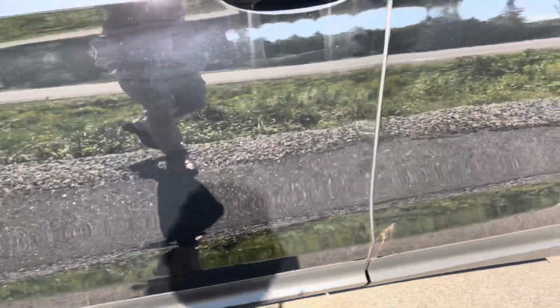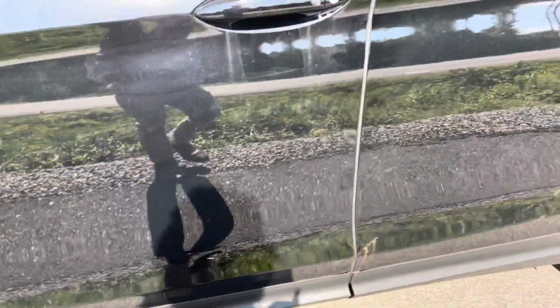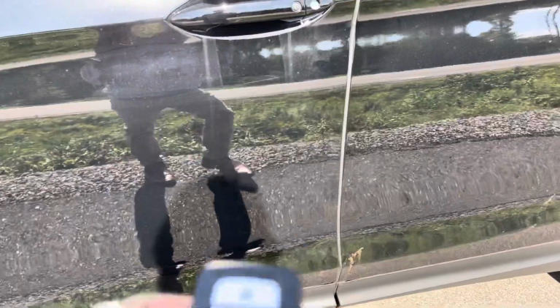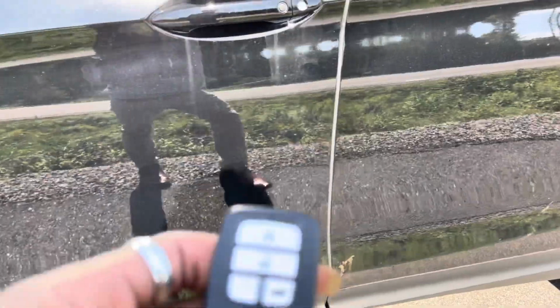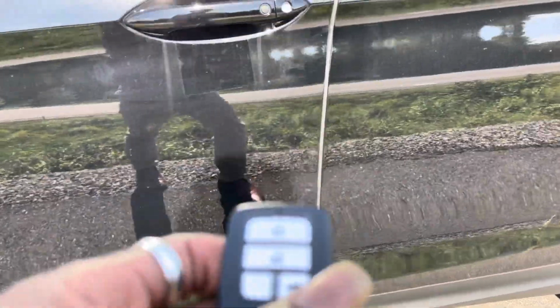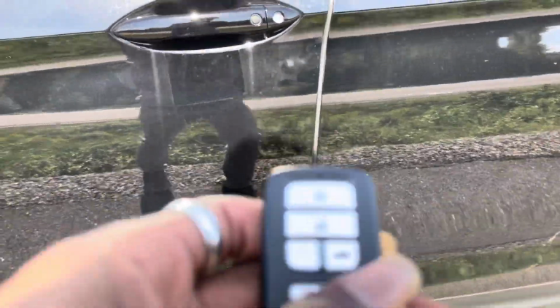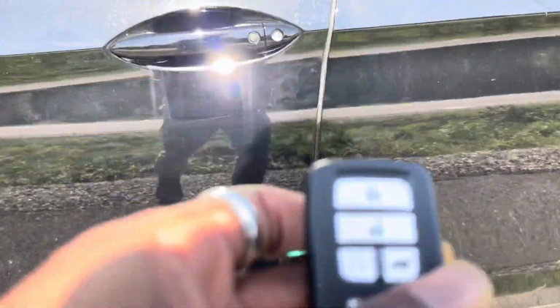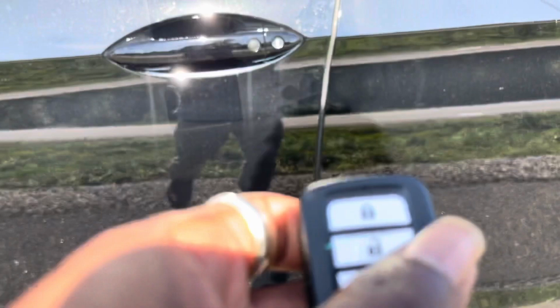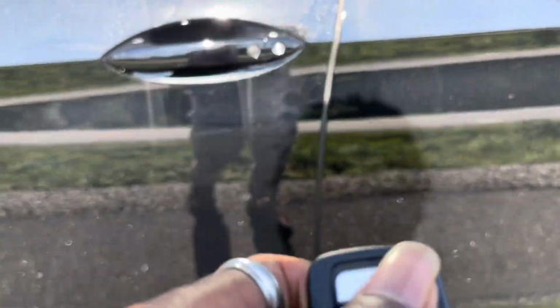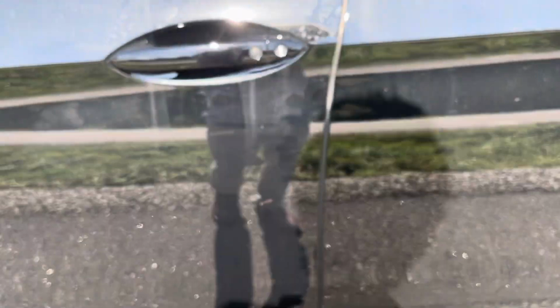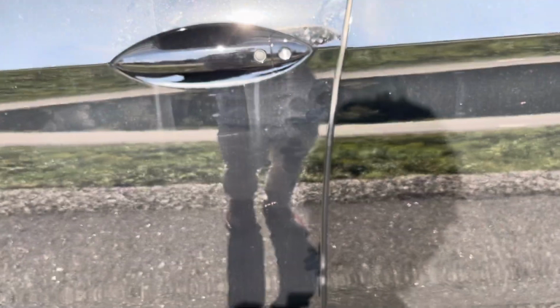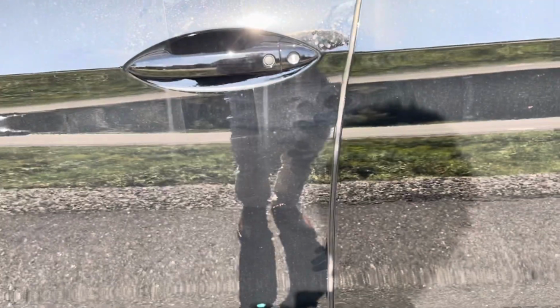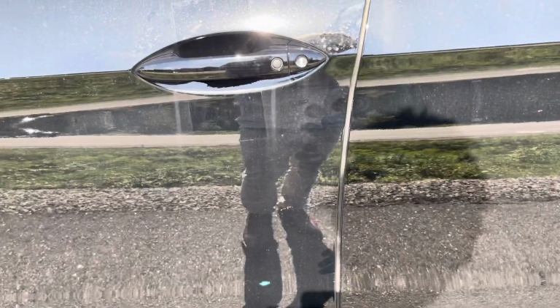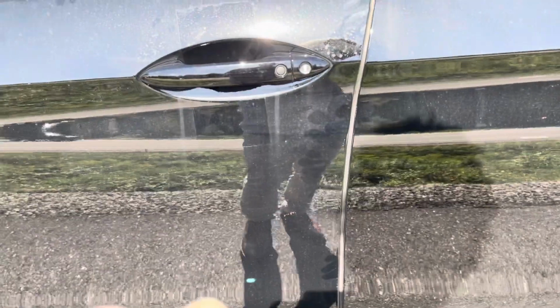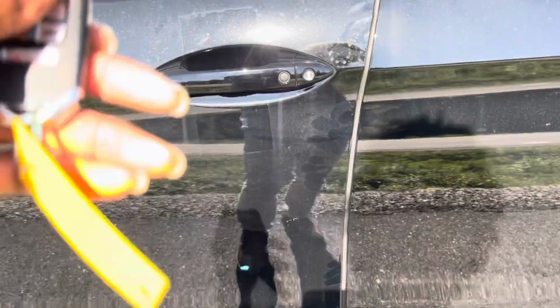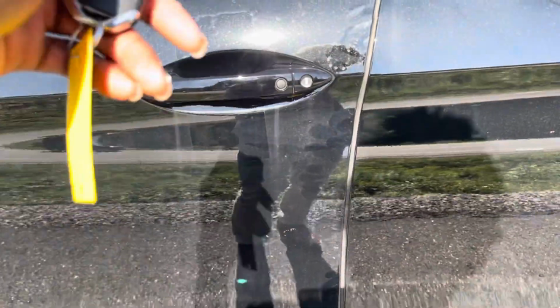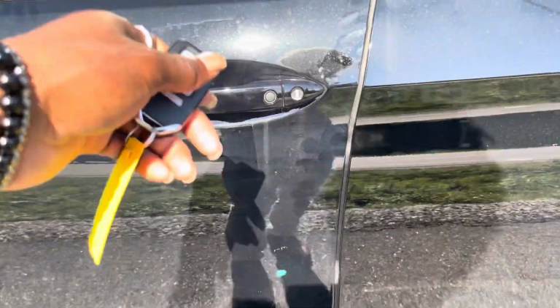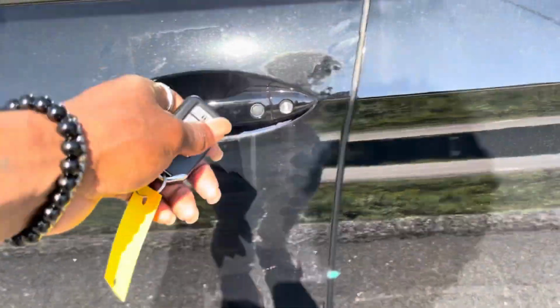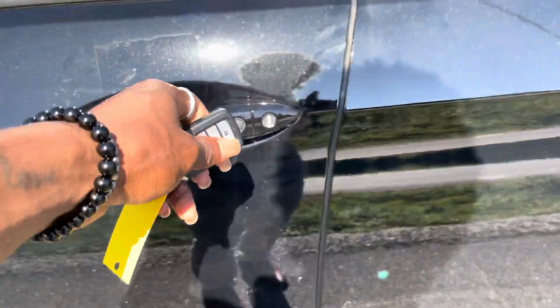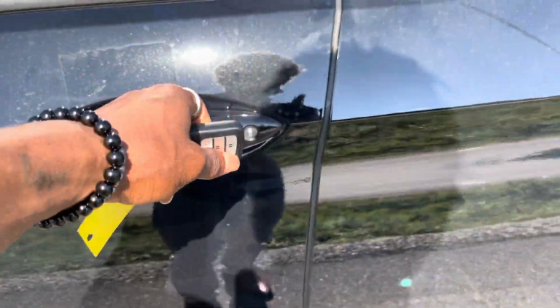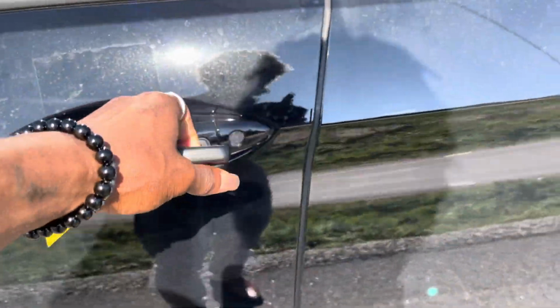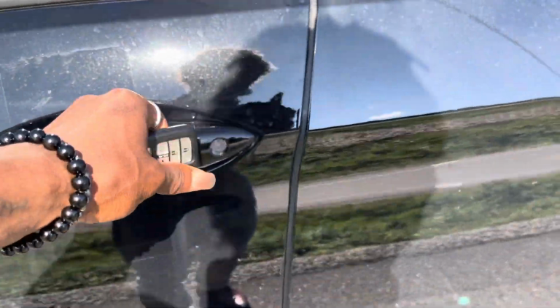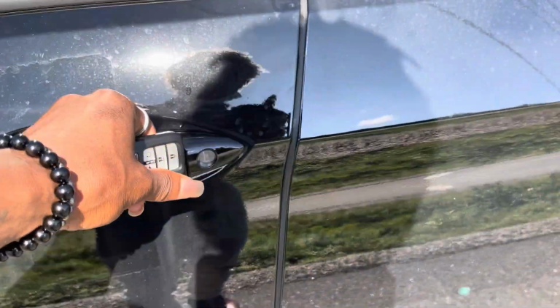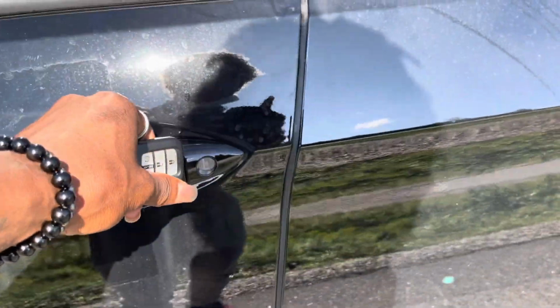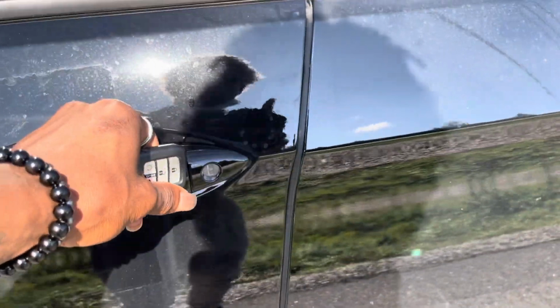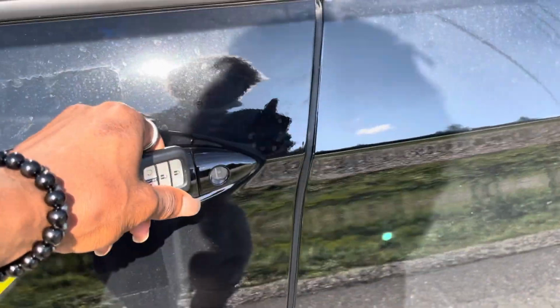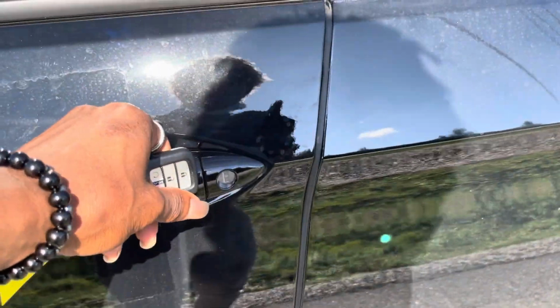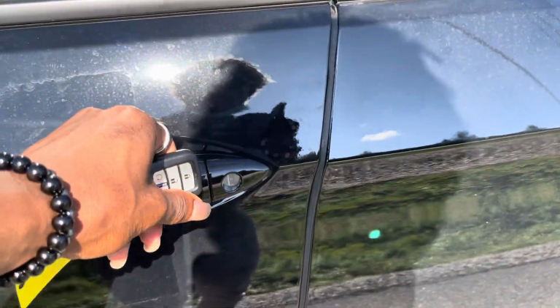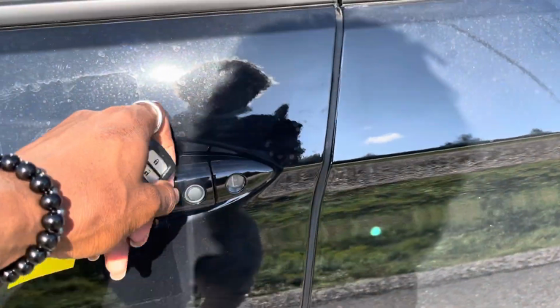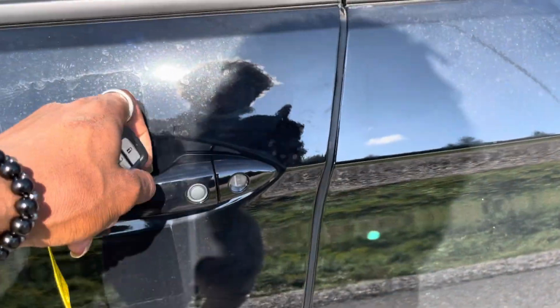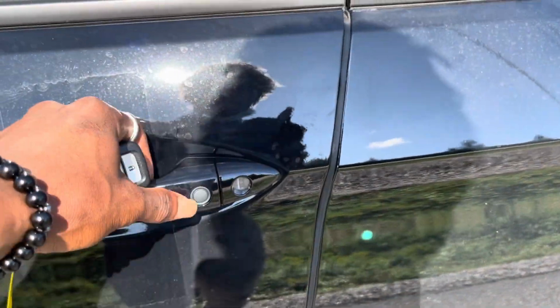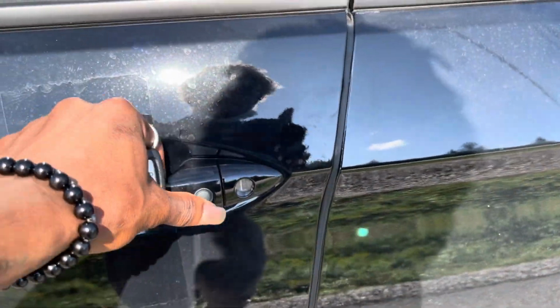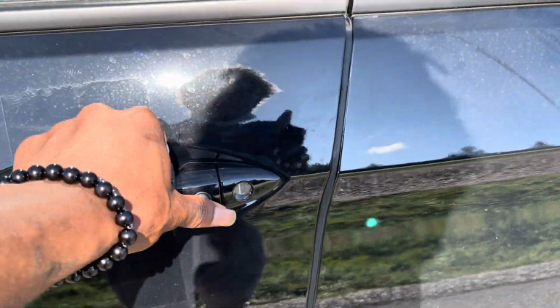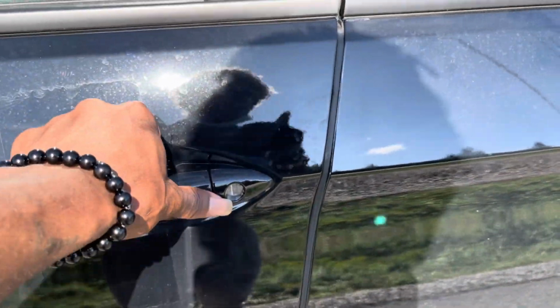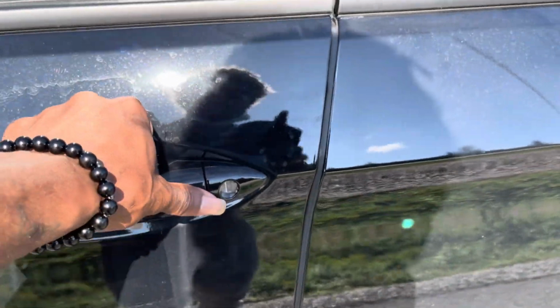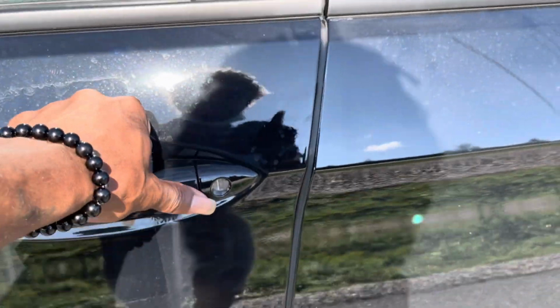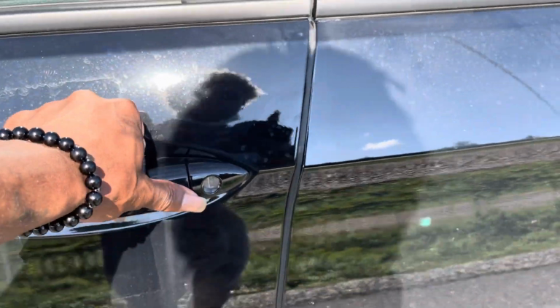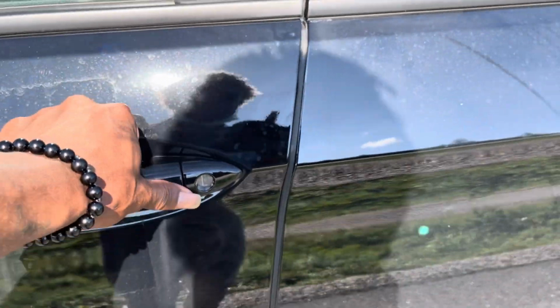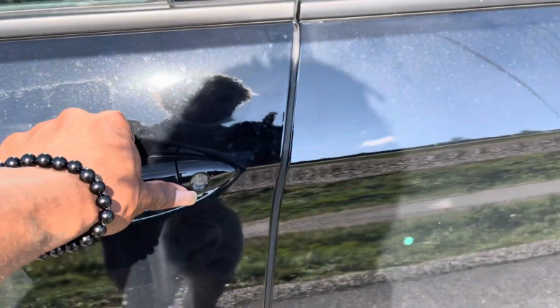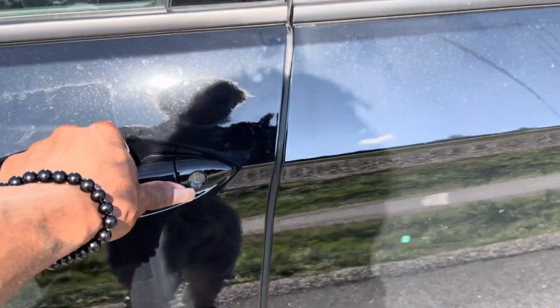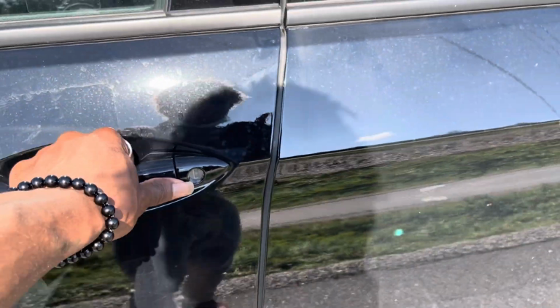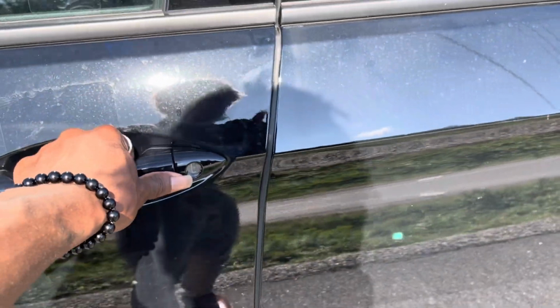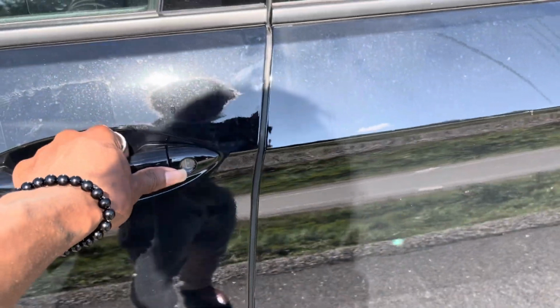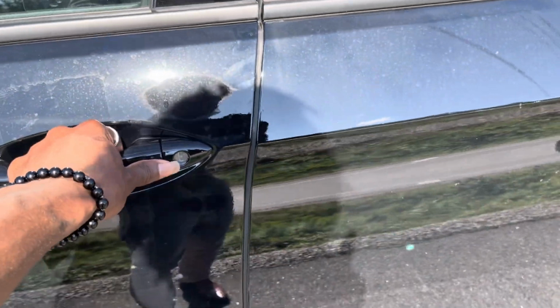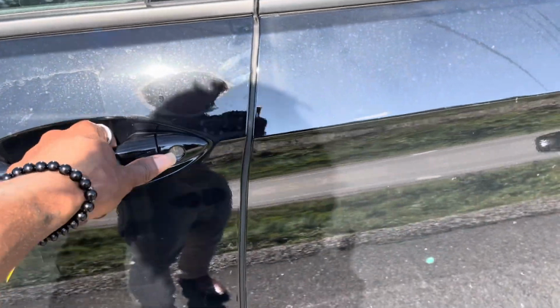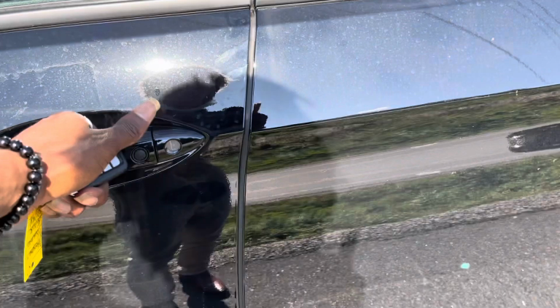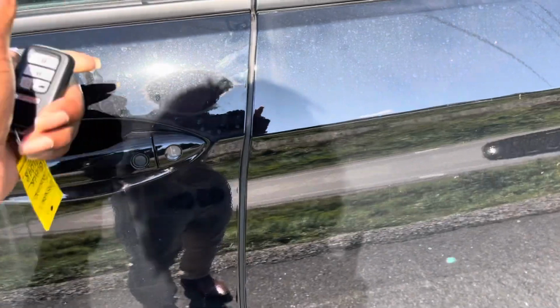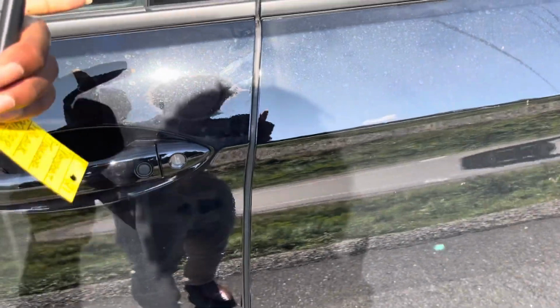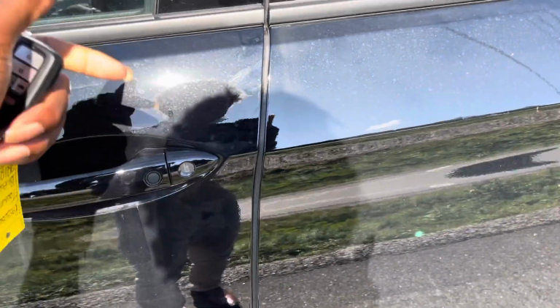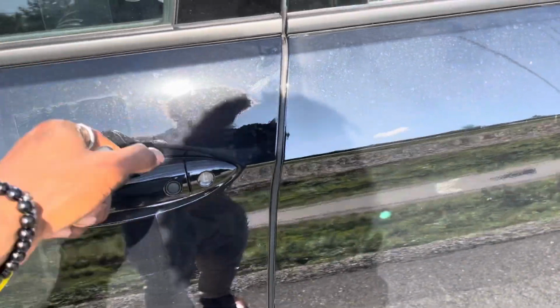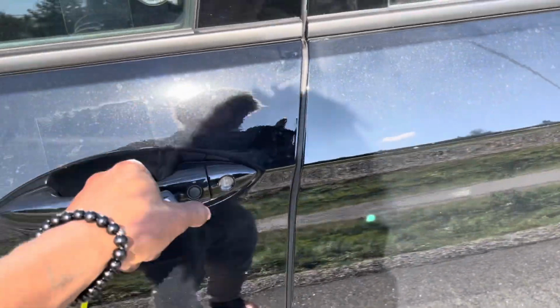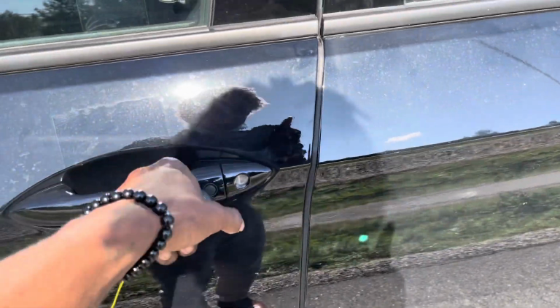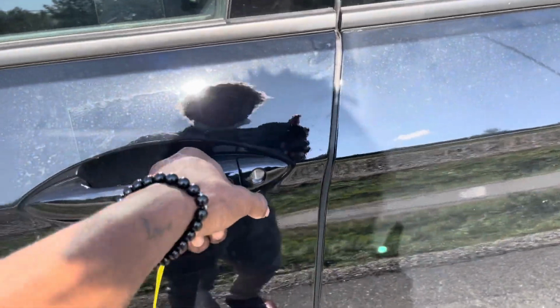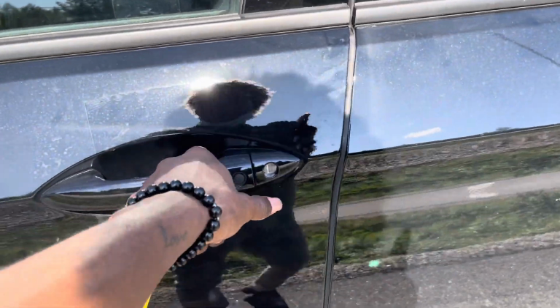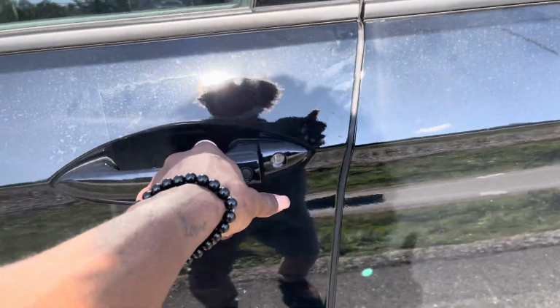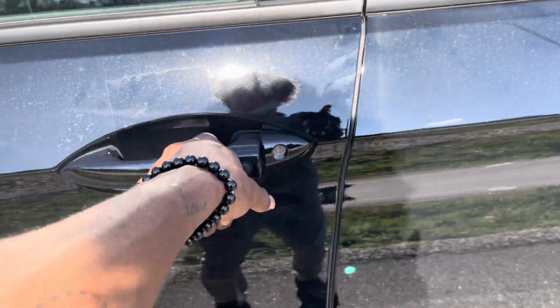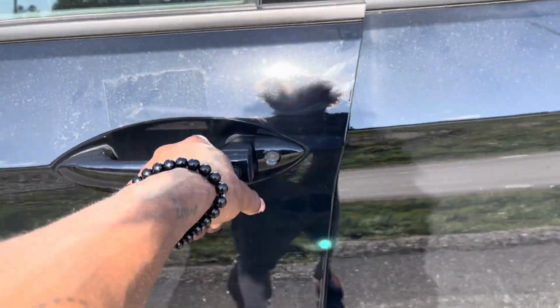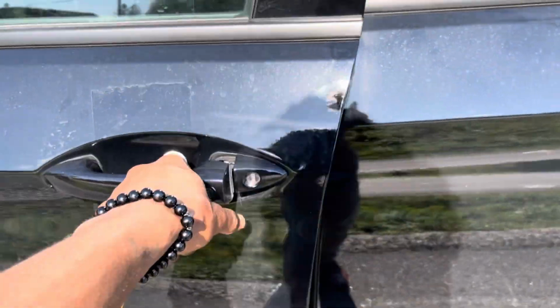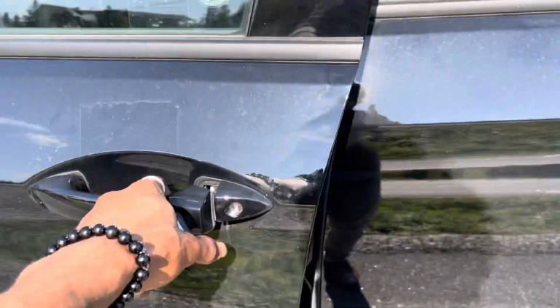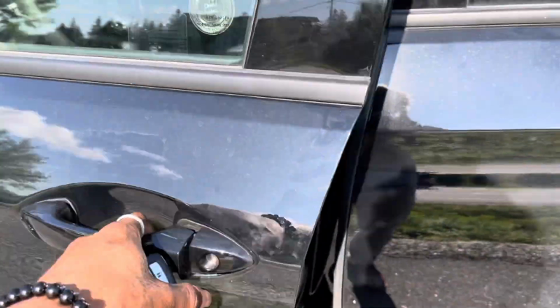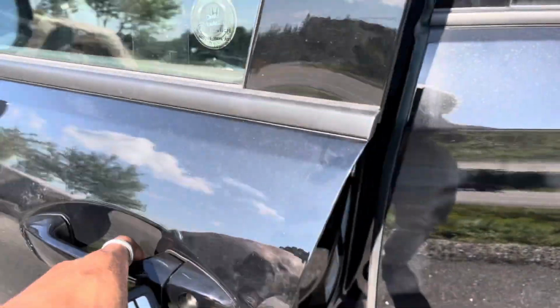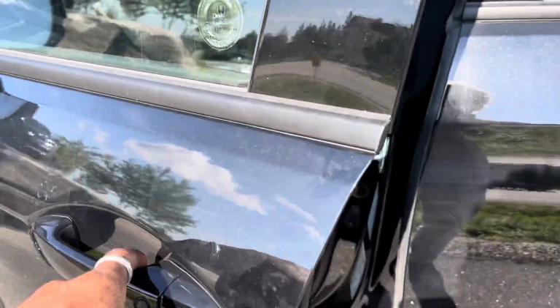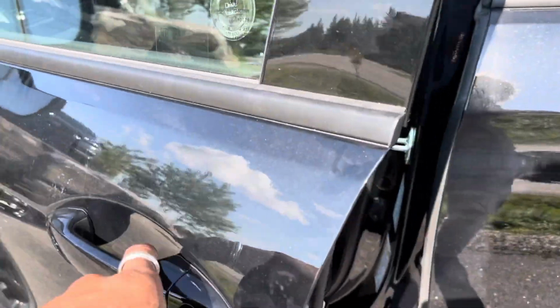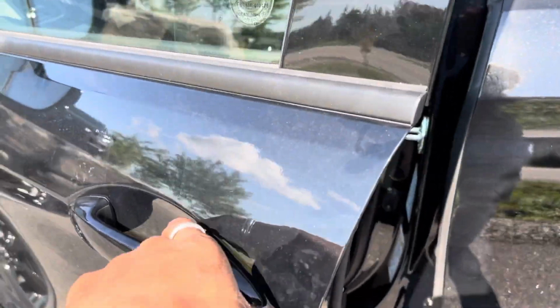You have the proximity open button here with the key fob close by that opens up.